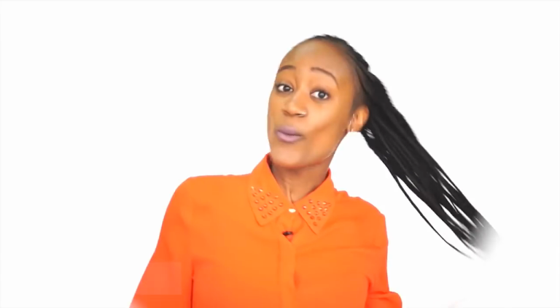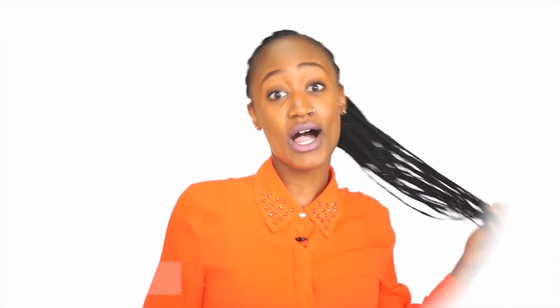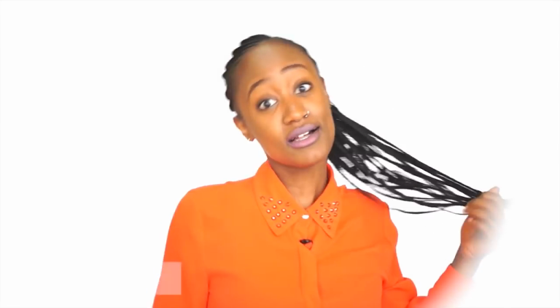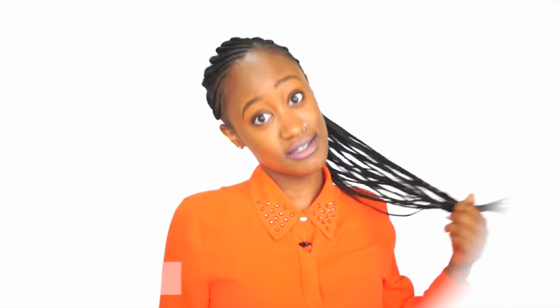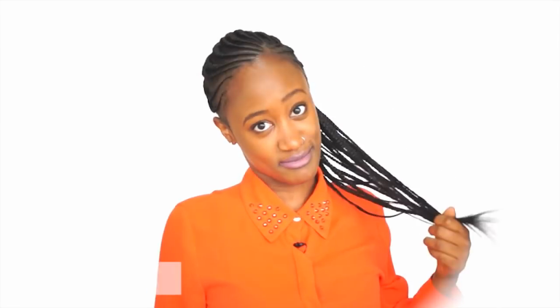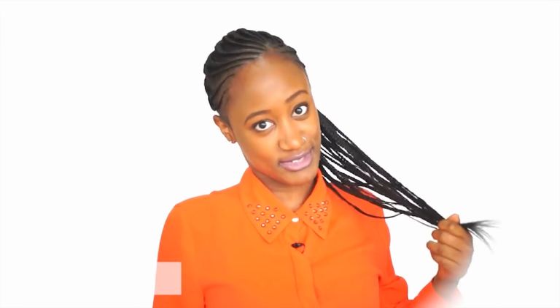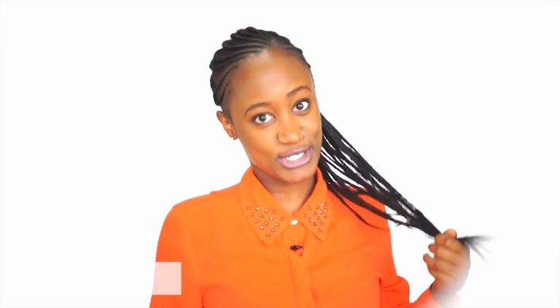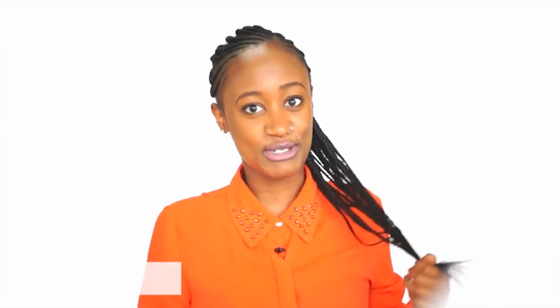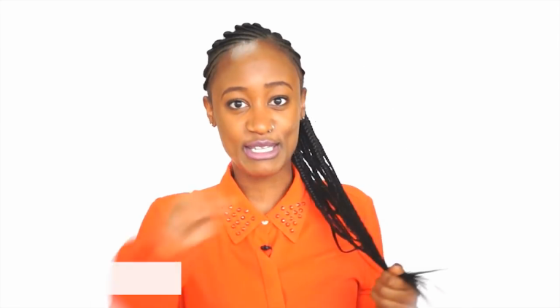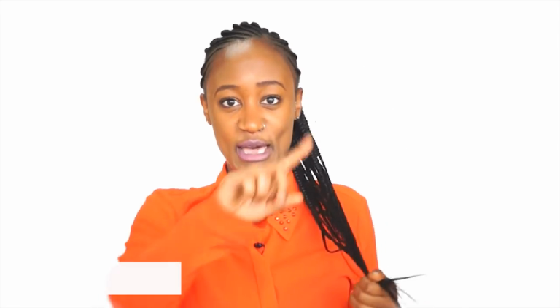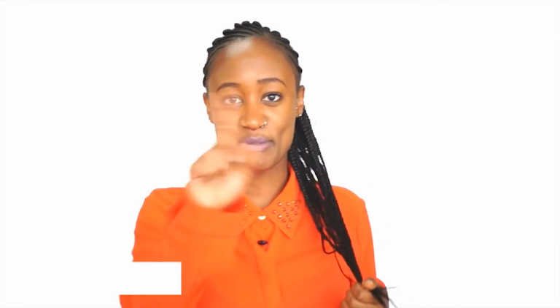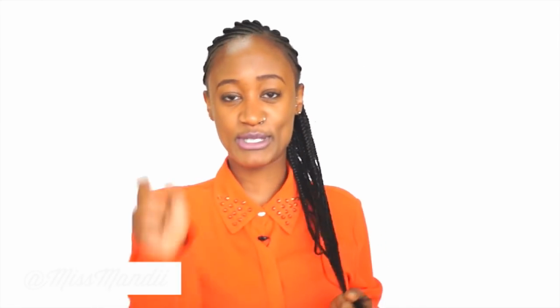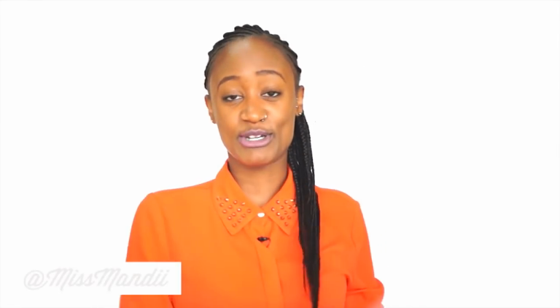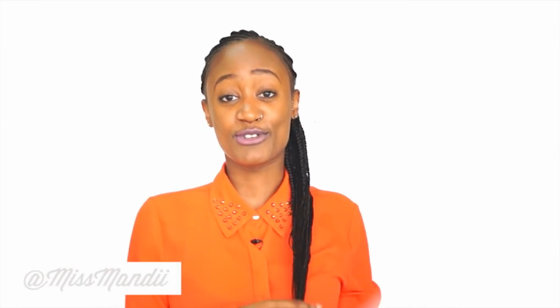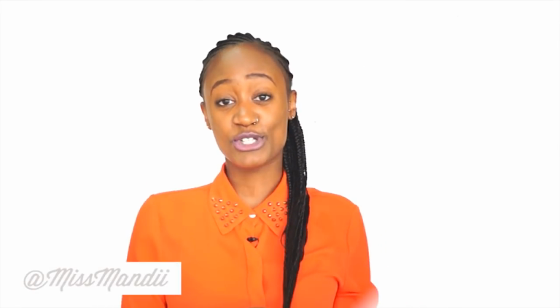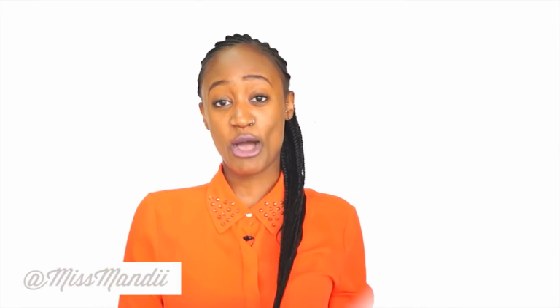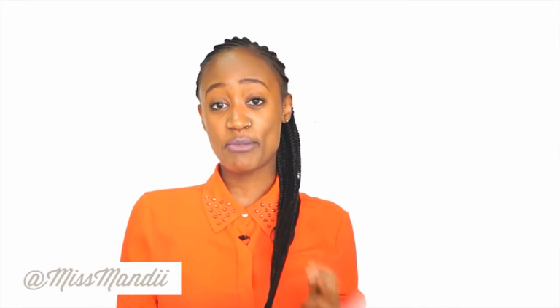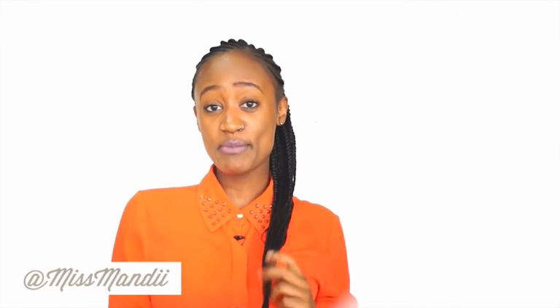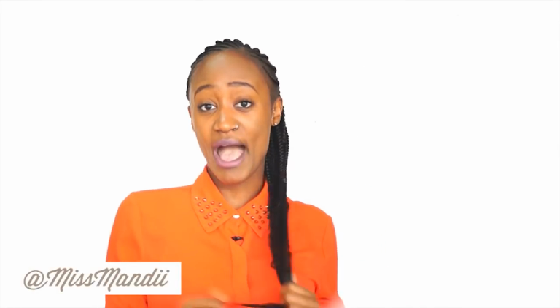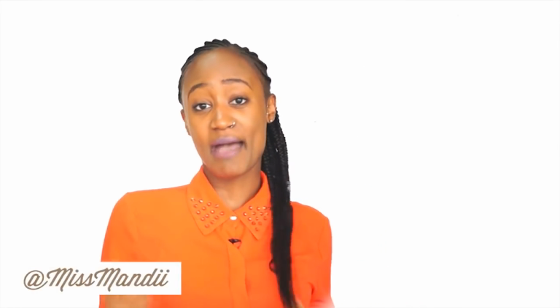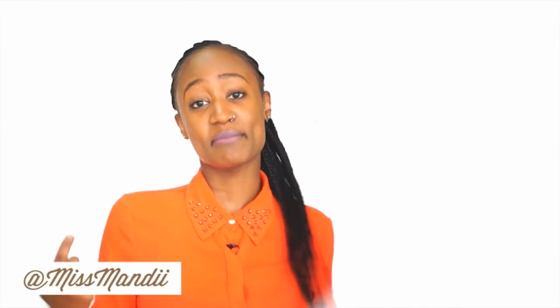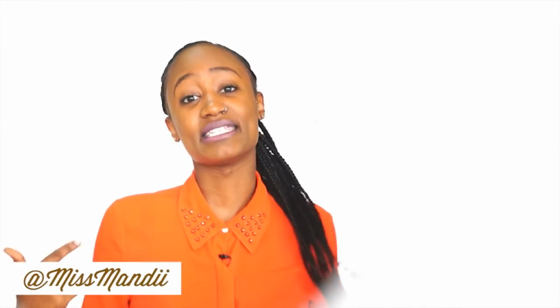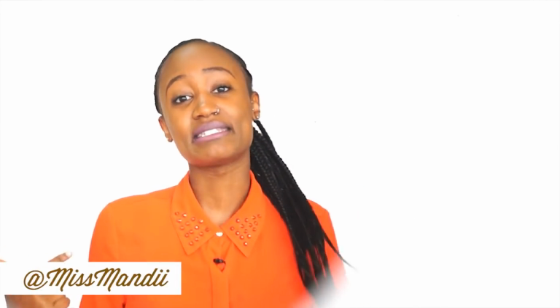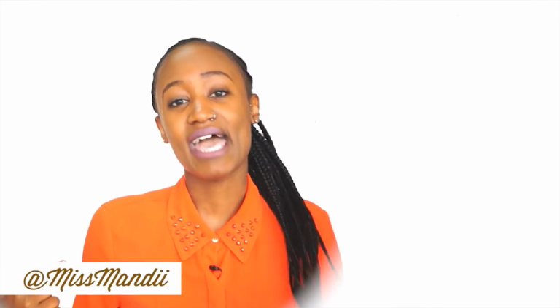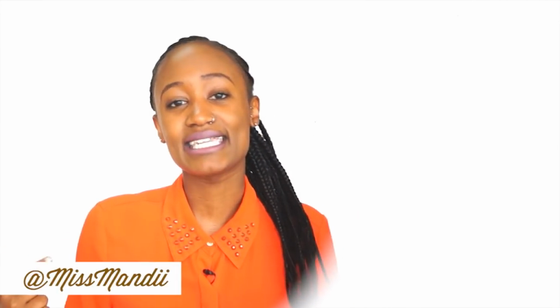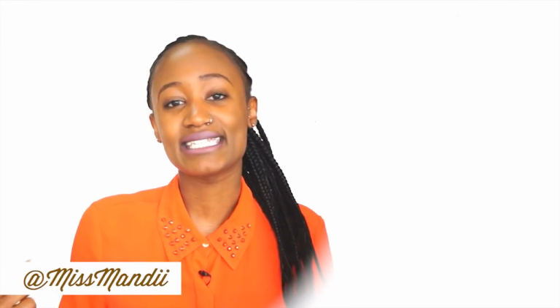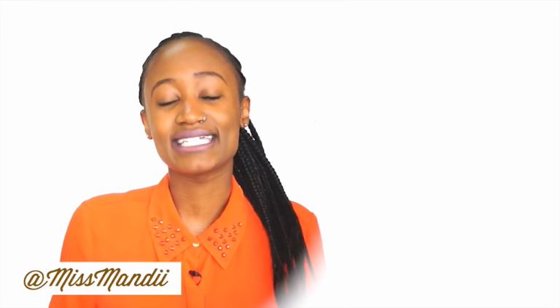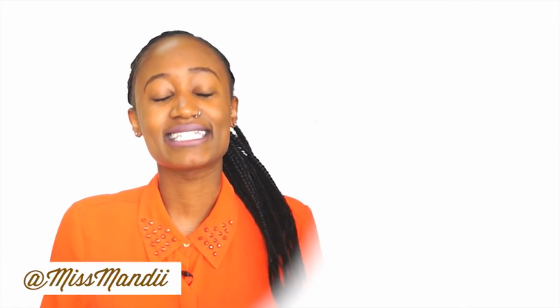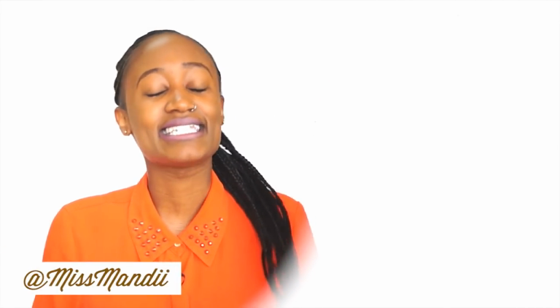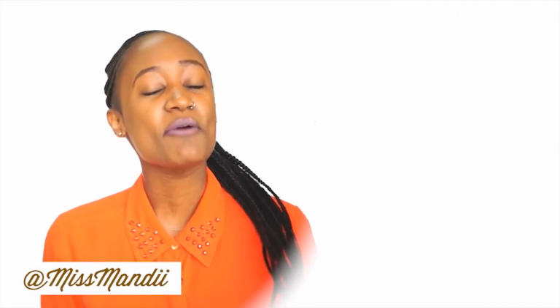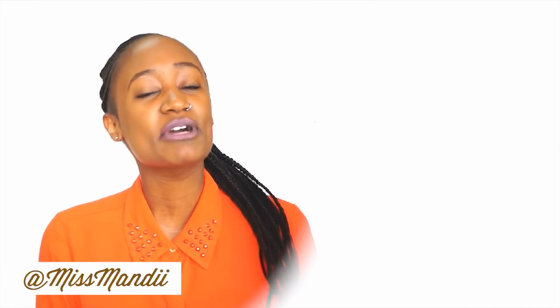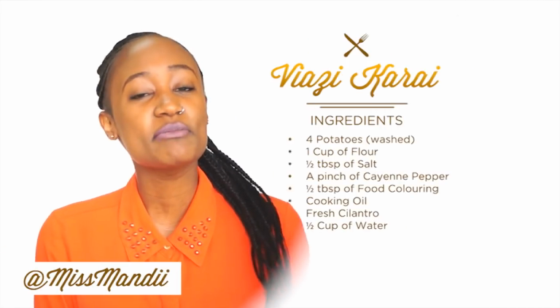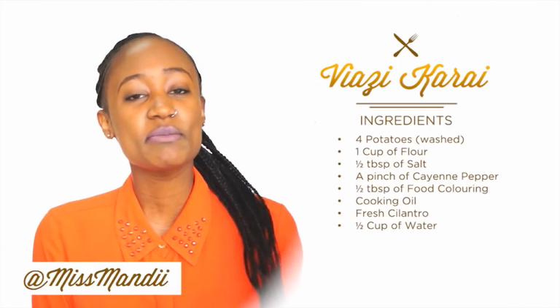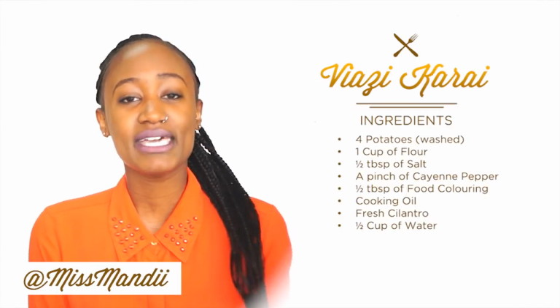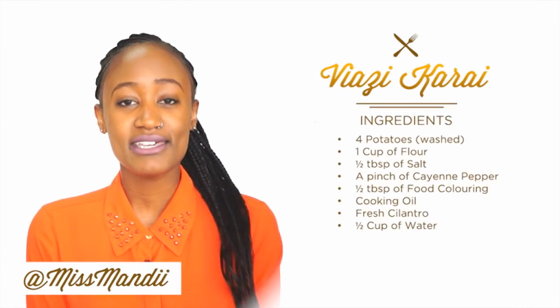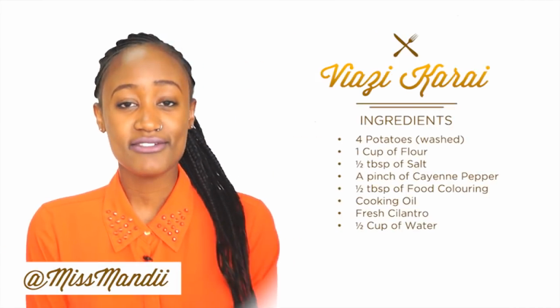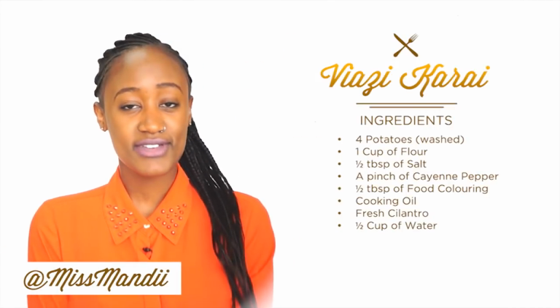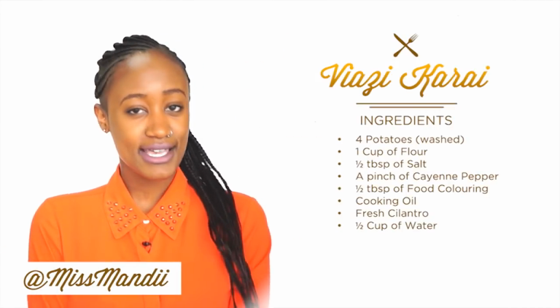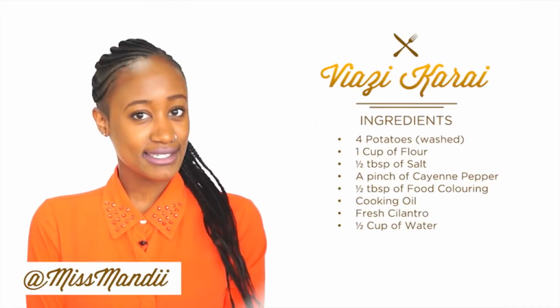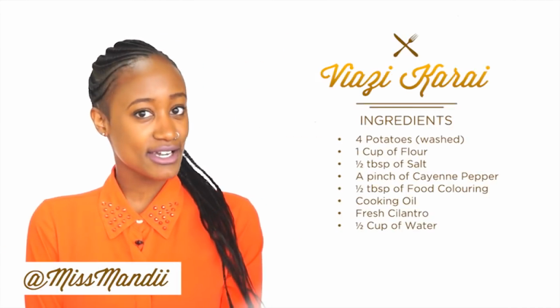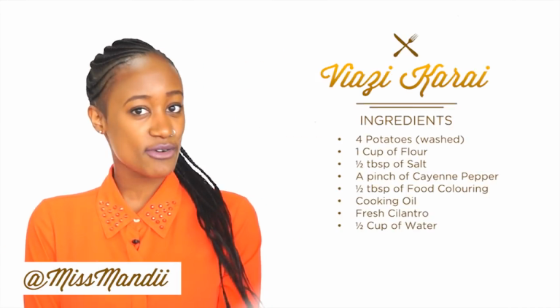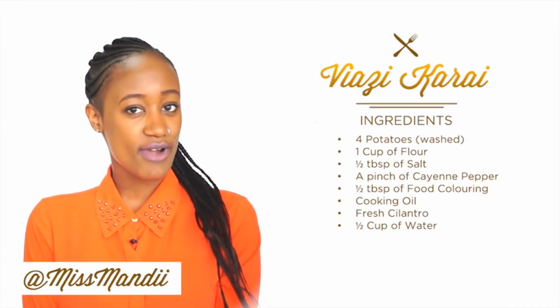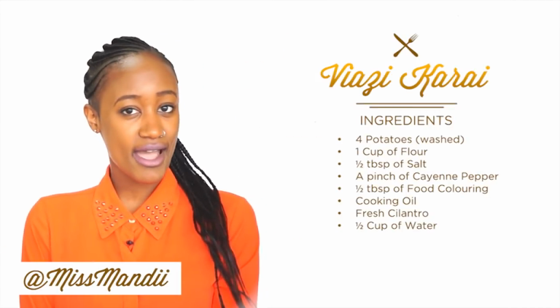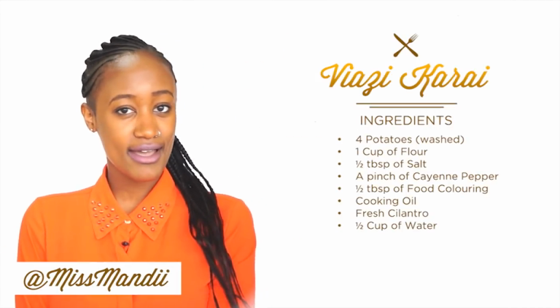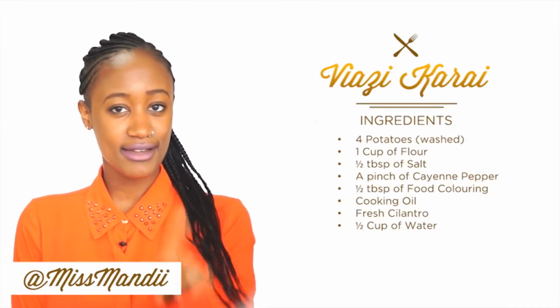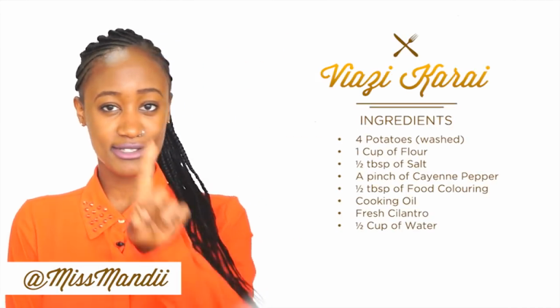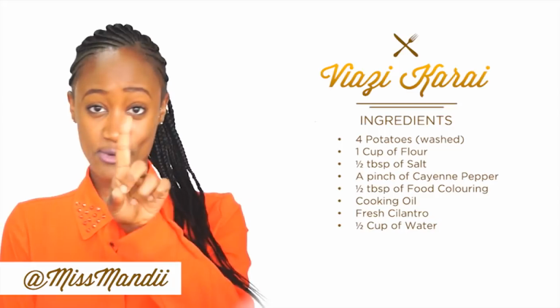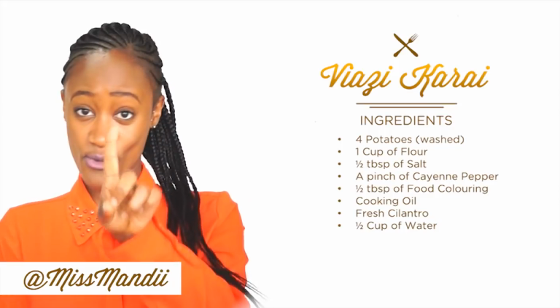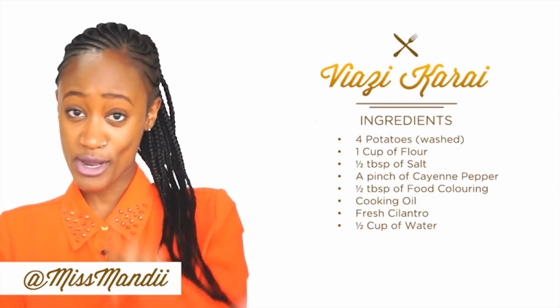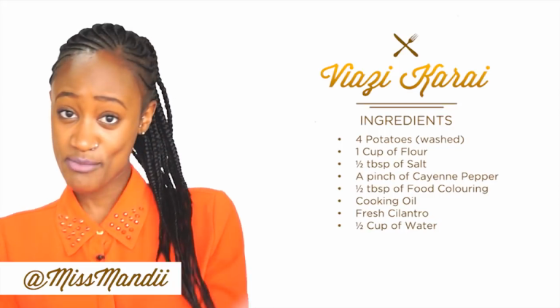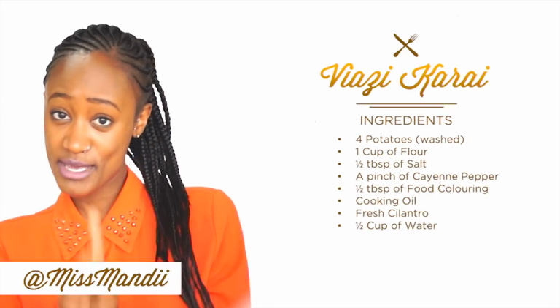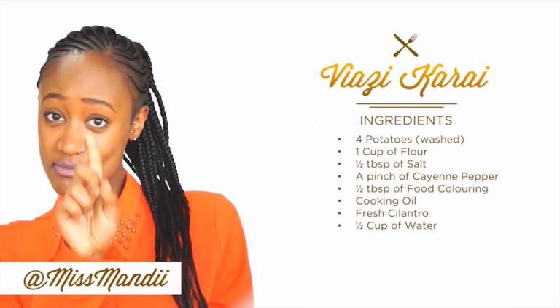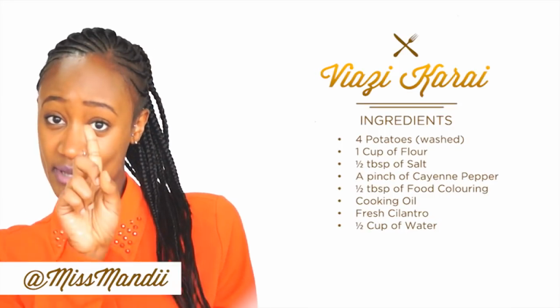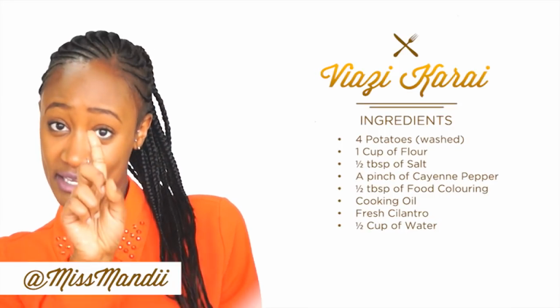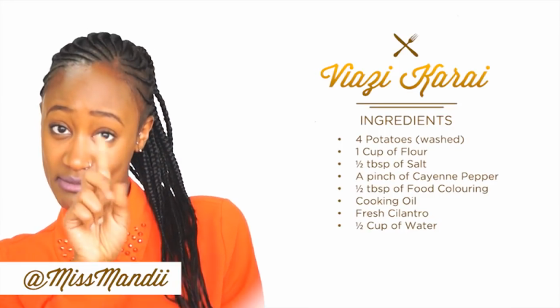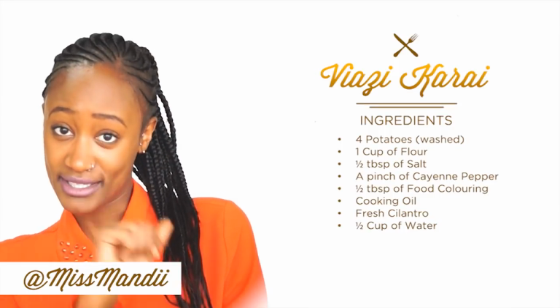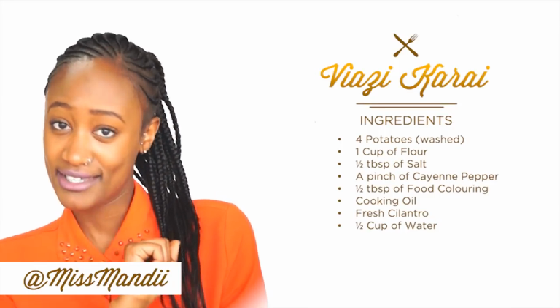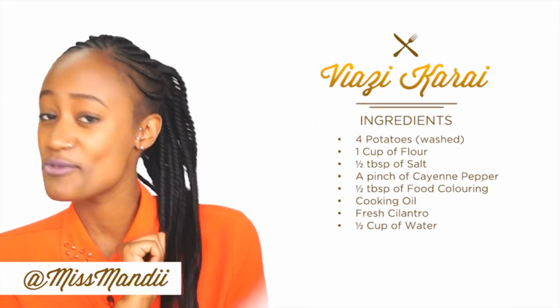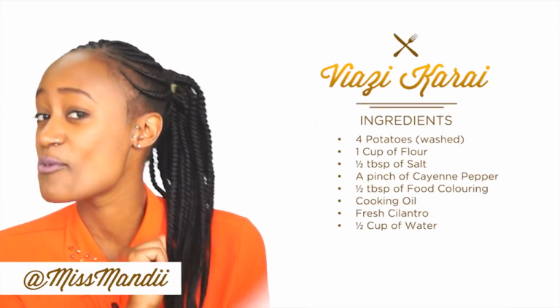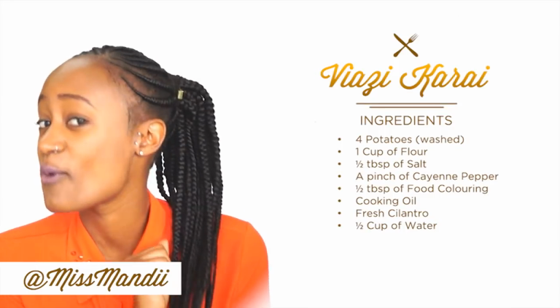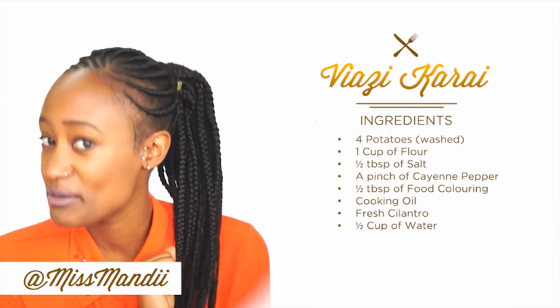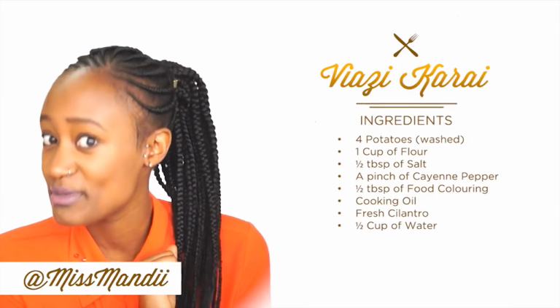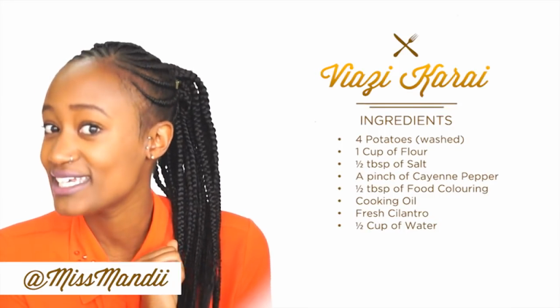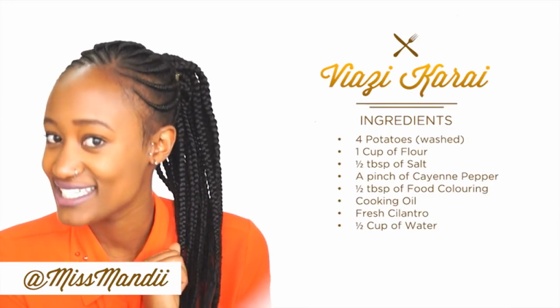Welcome to another episode of The Chop Up. I'm Miss Mandy and today we're going to be making Vyazikarai under one minute — maybe. One minute.